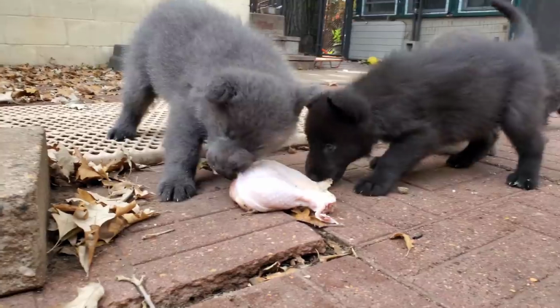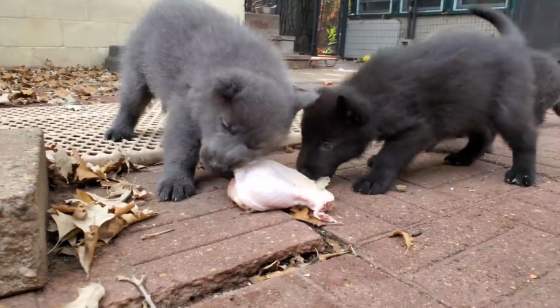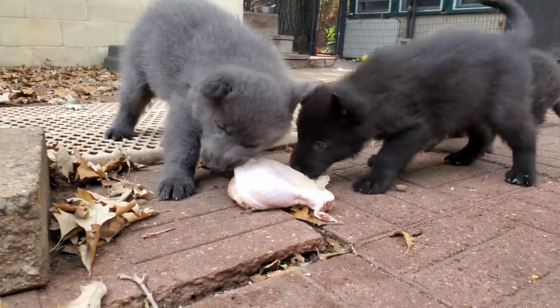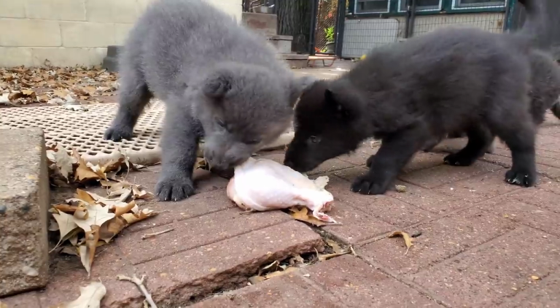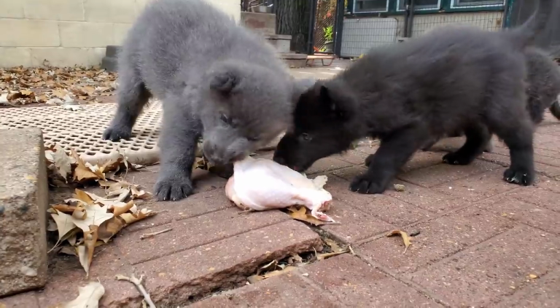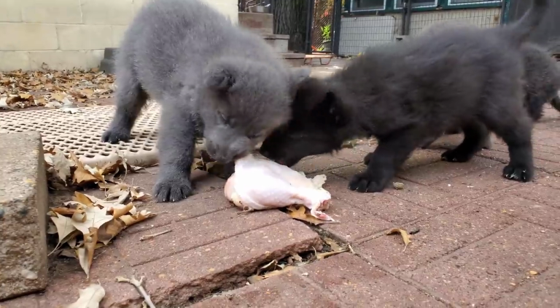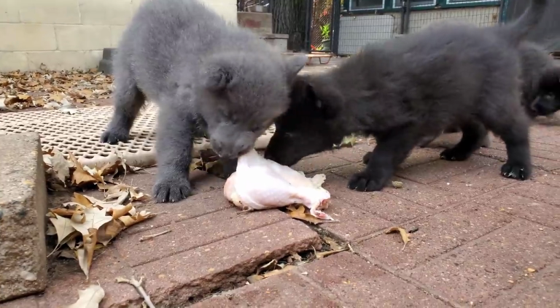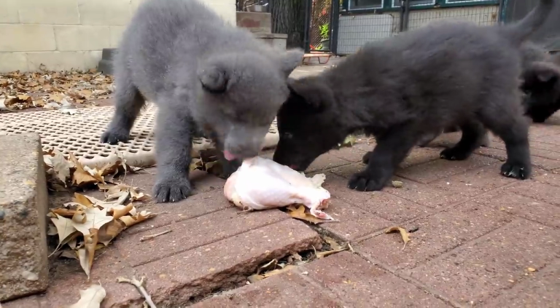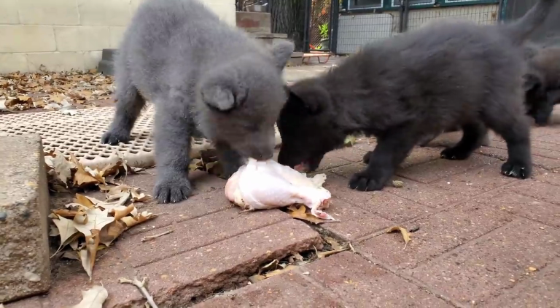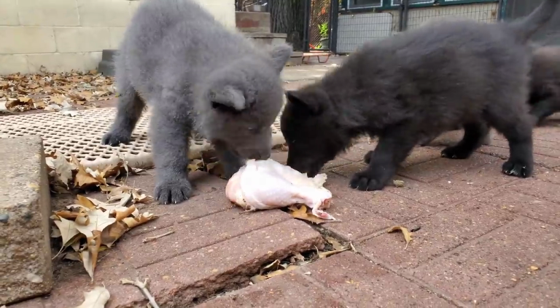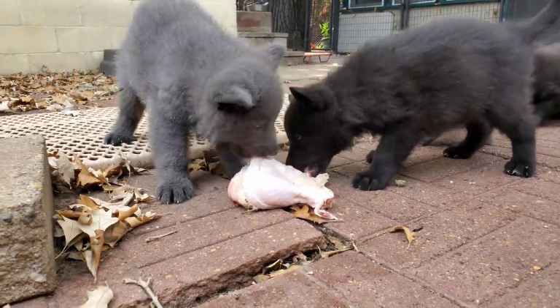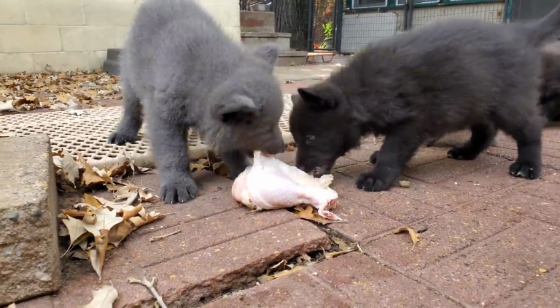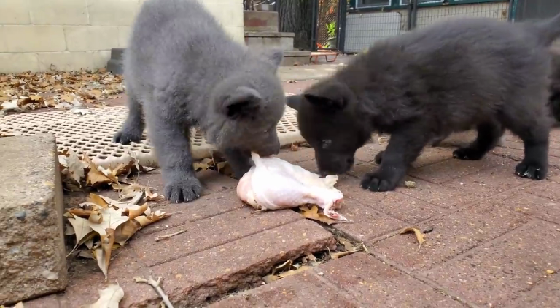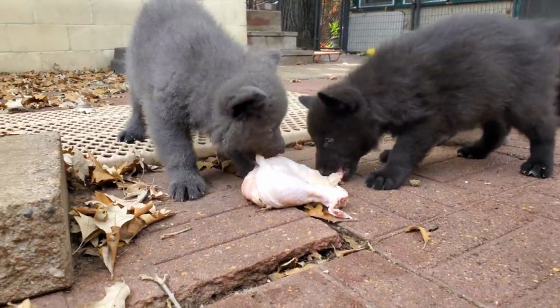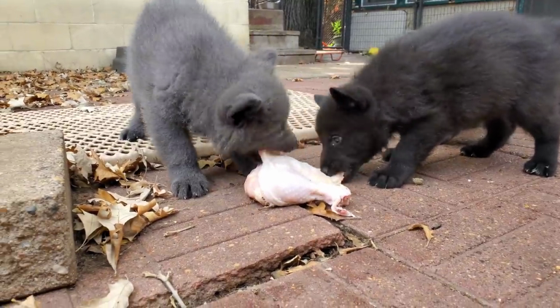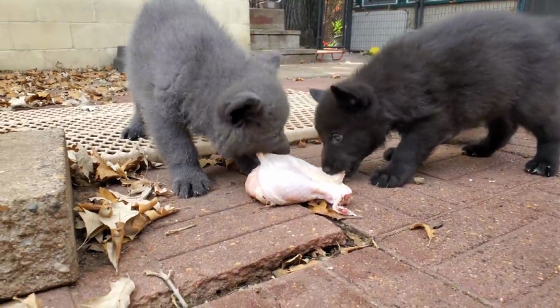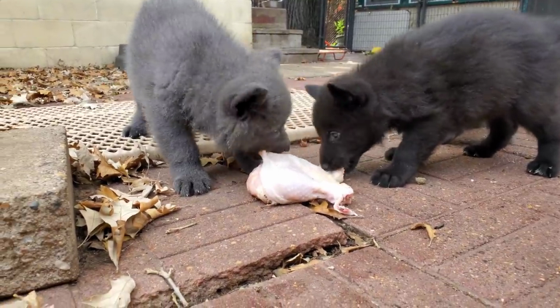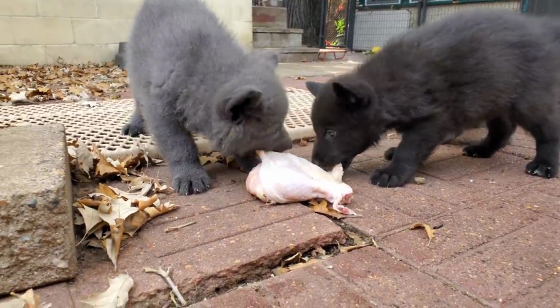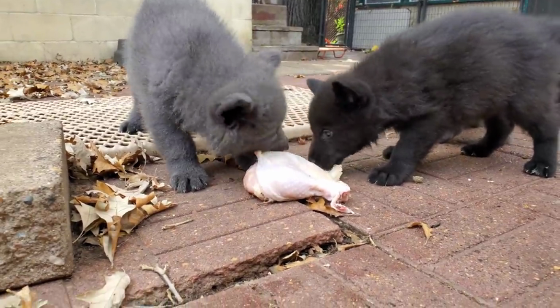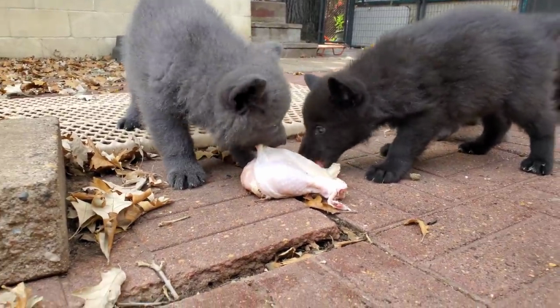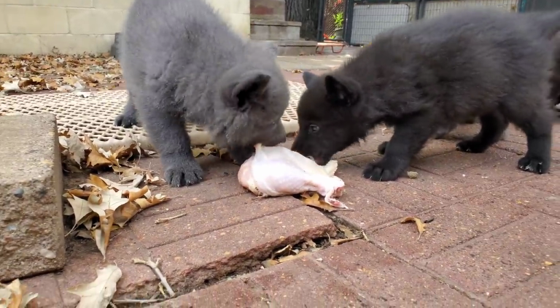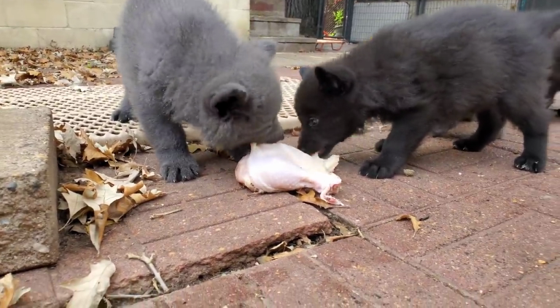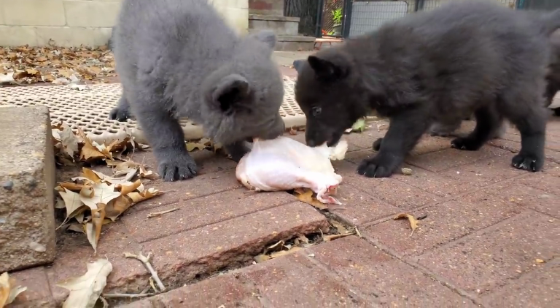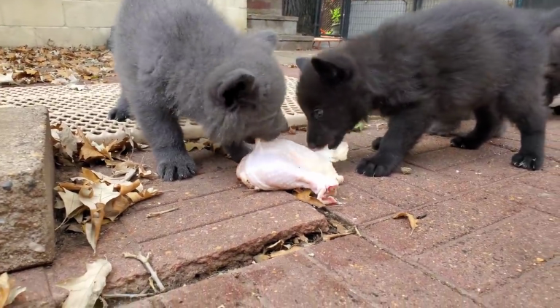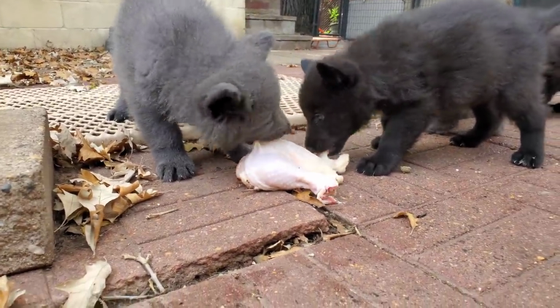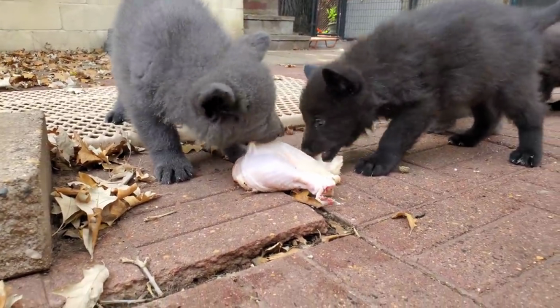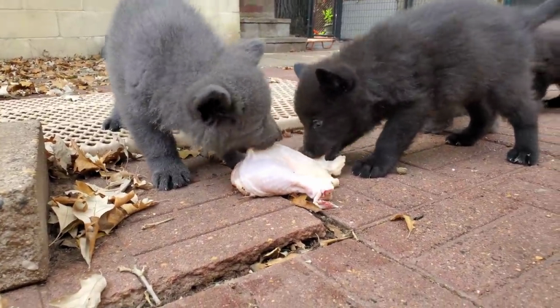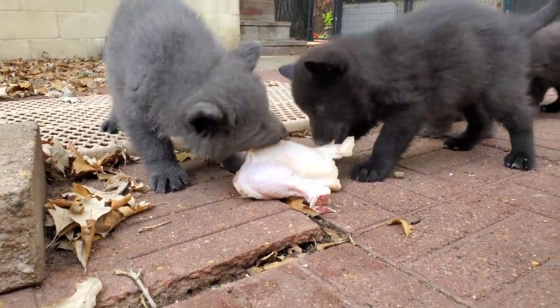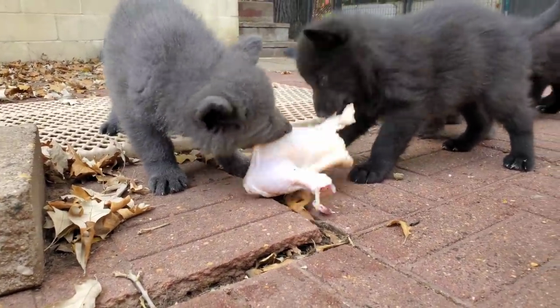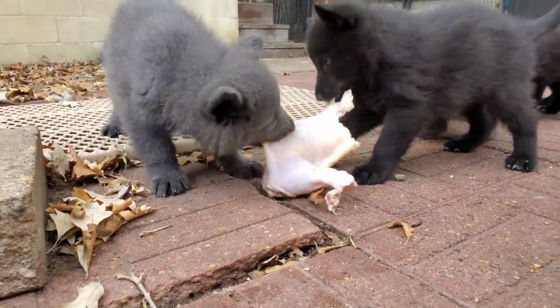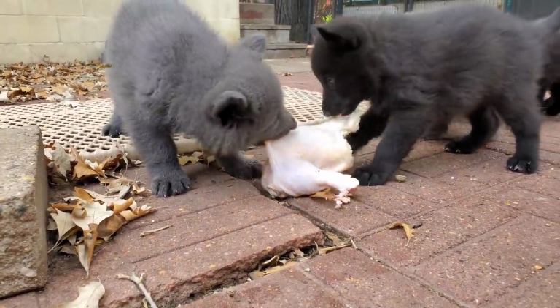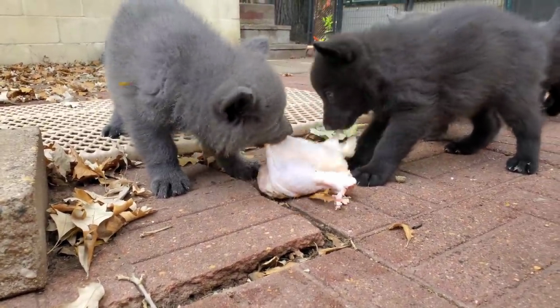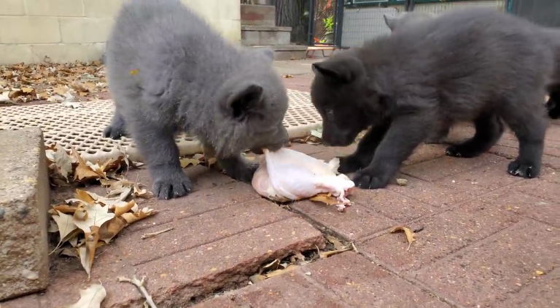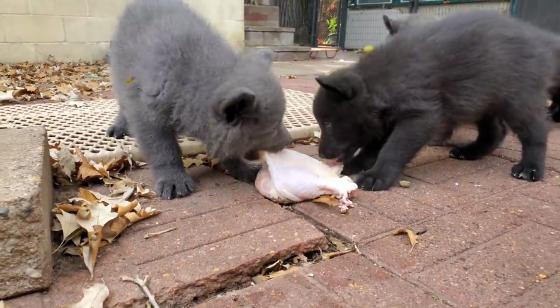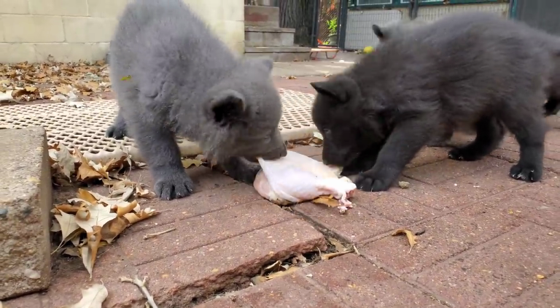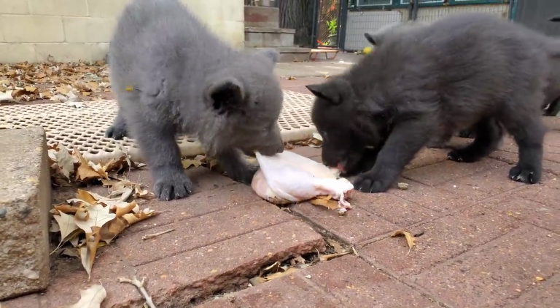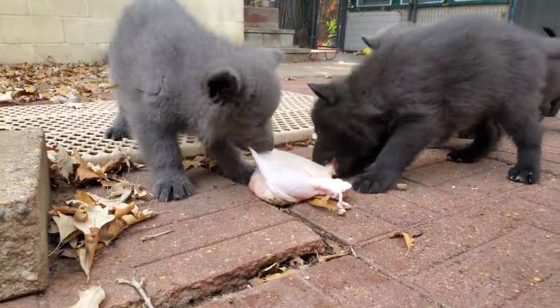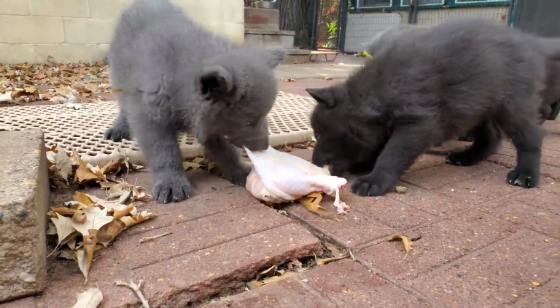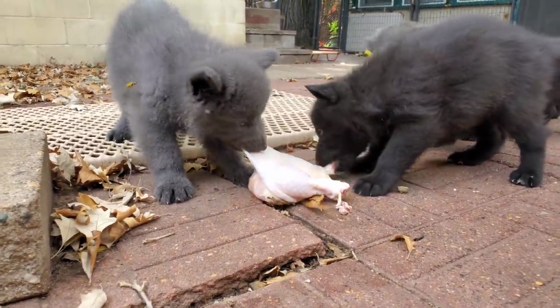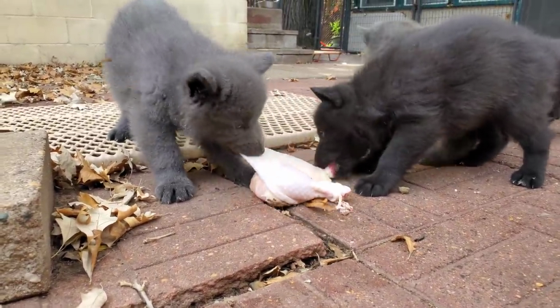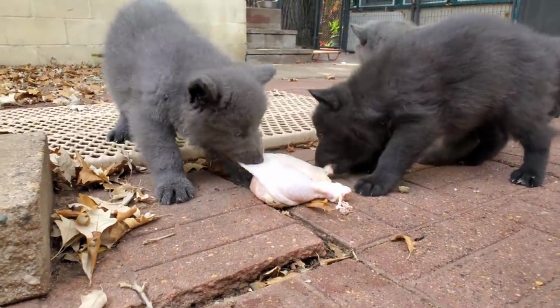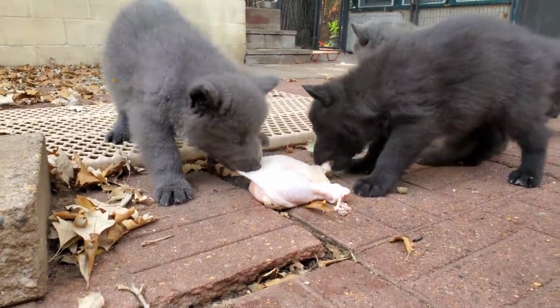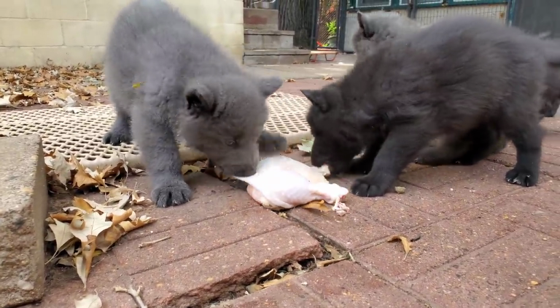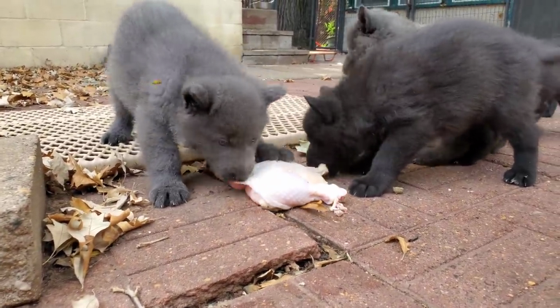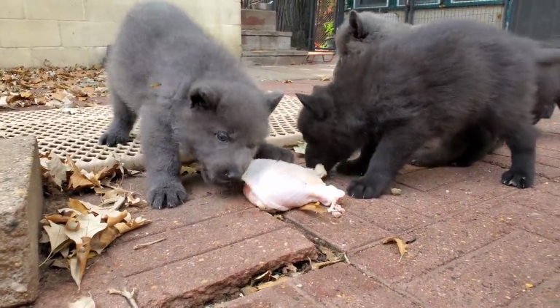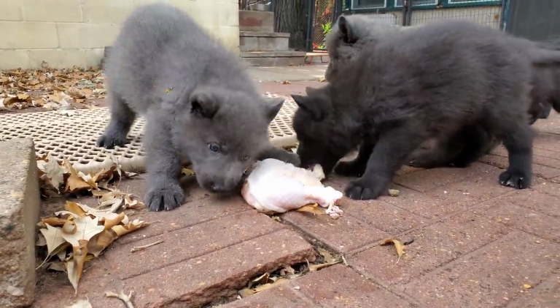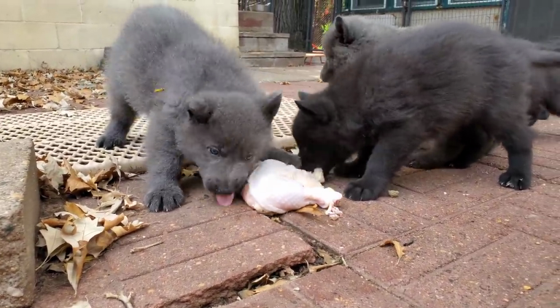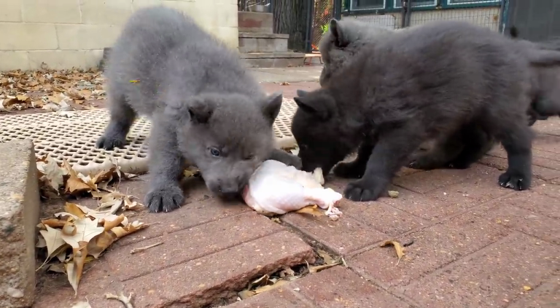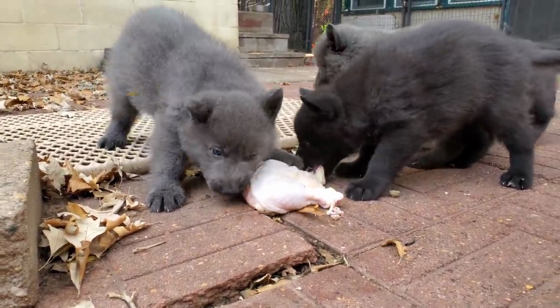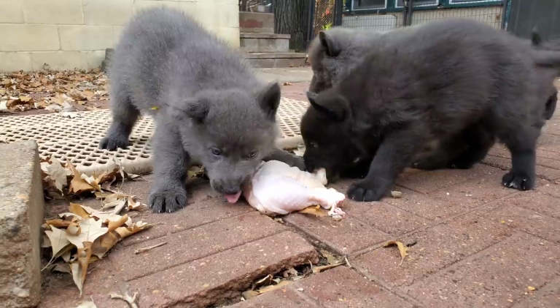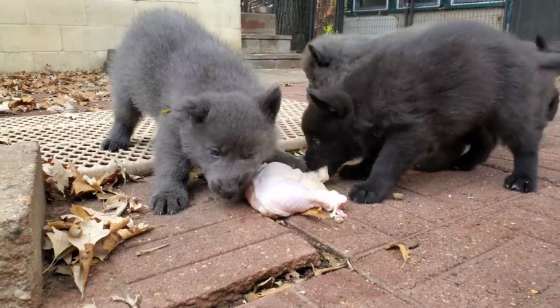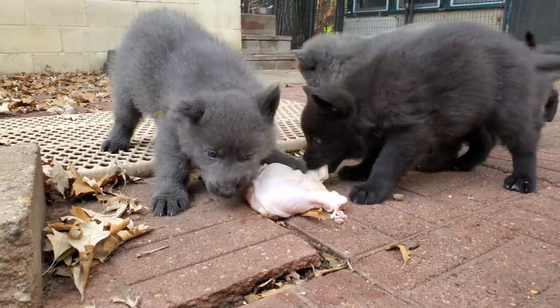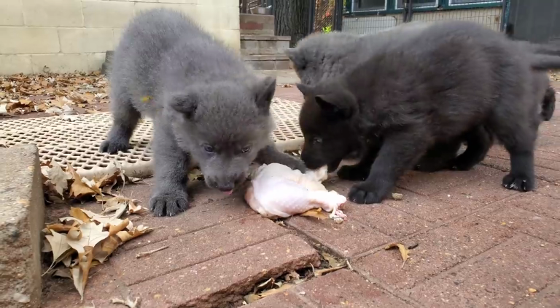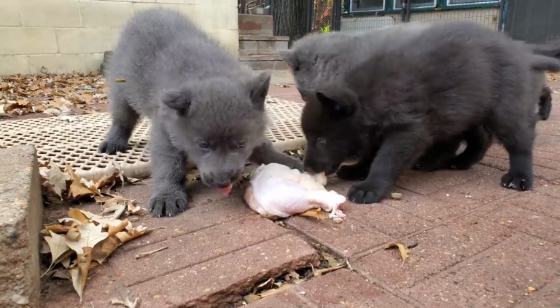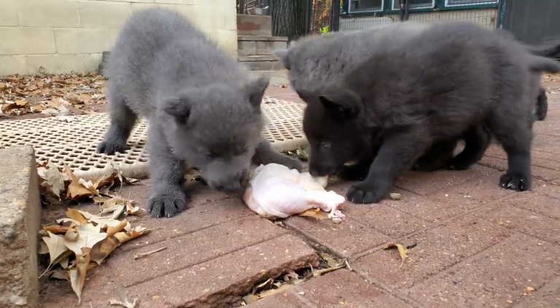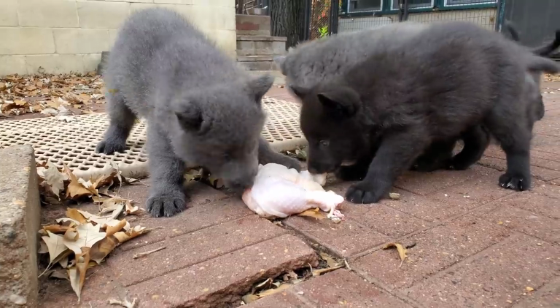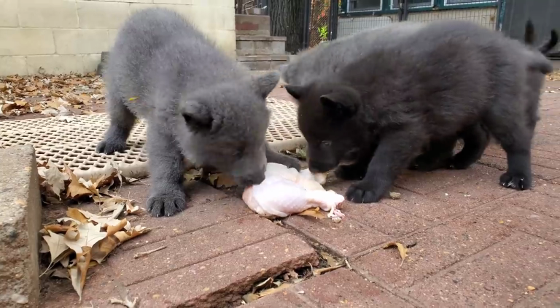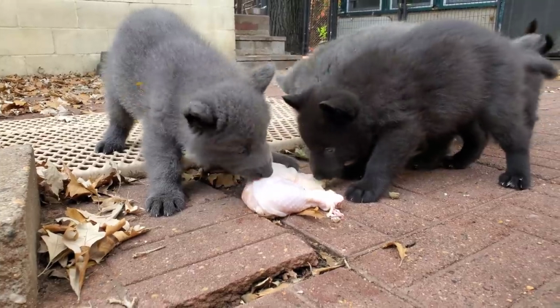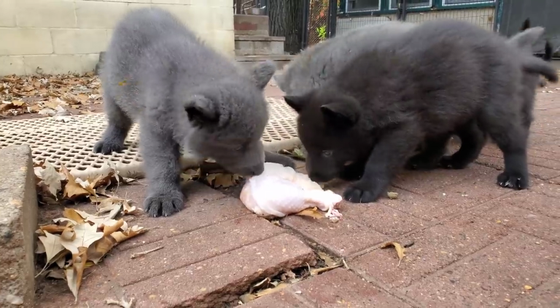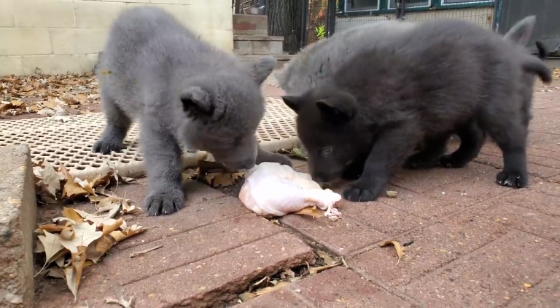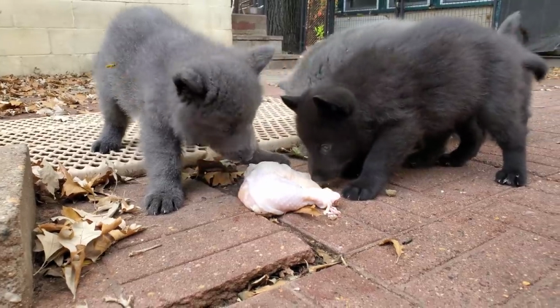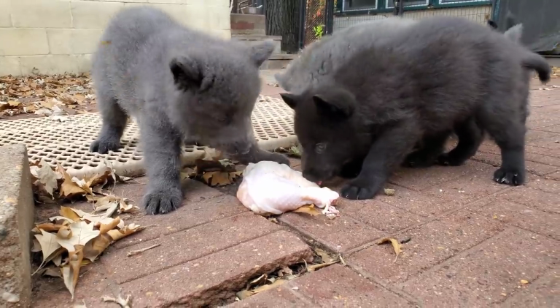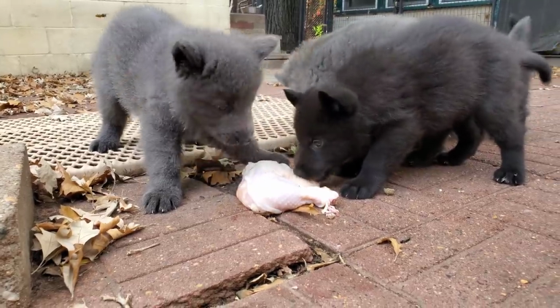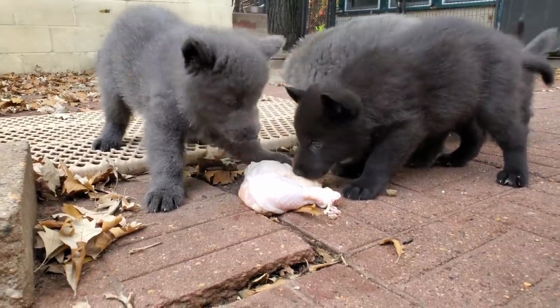What I do is I put out three large pieces like this and I just let them go at dismantling them.